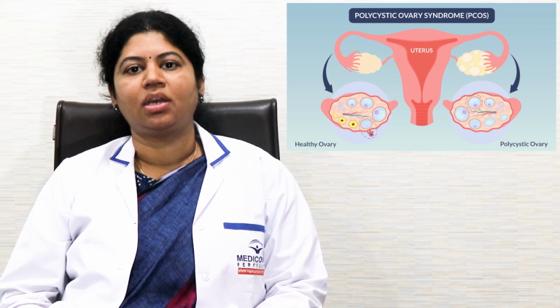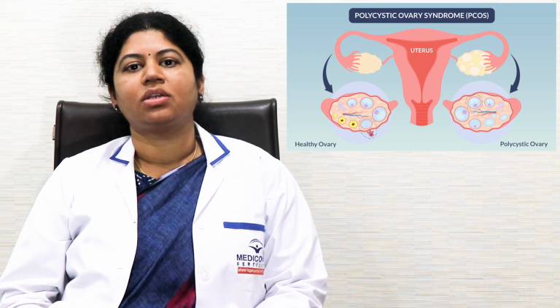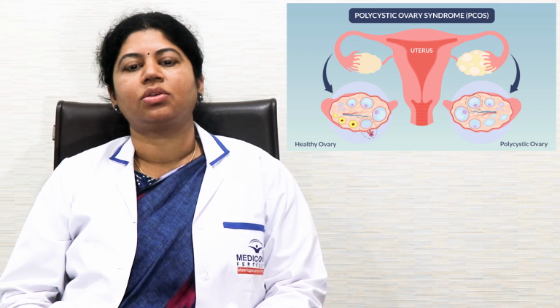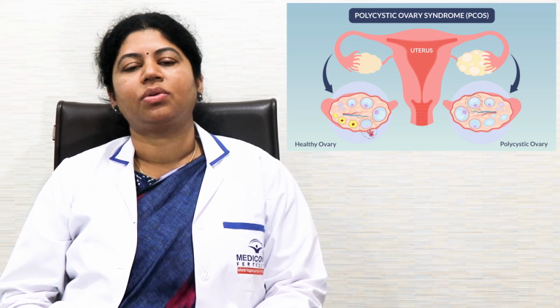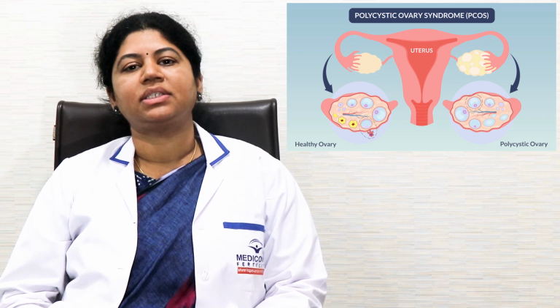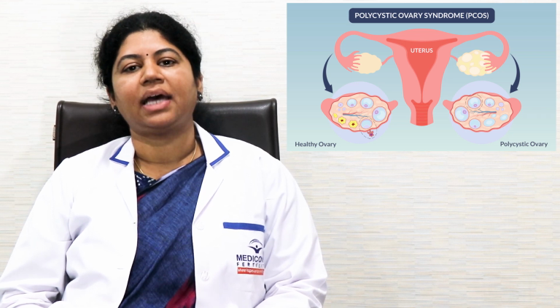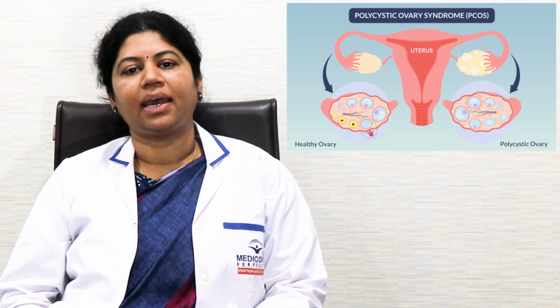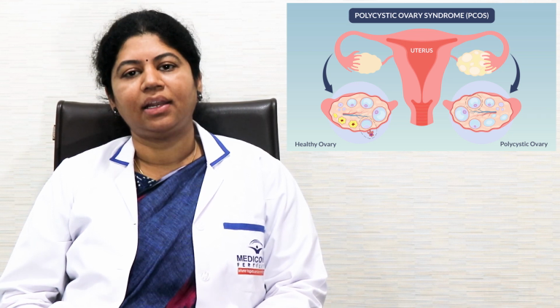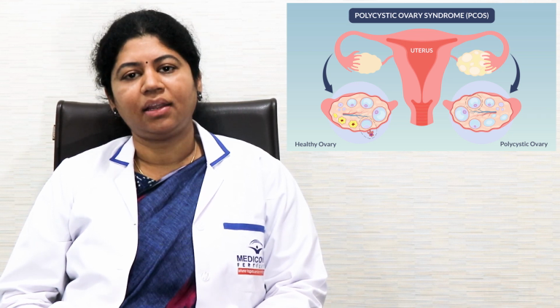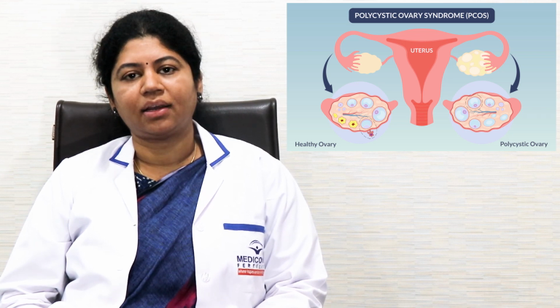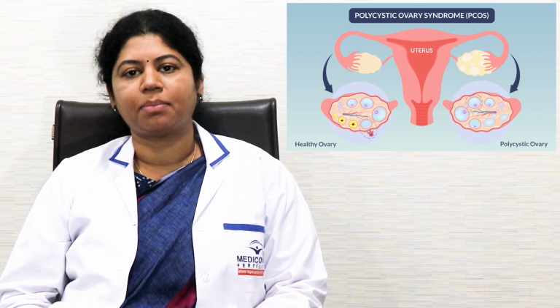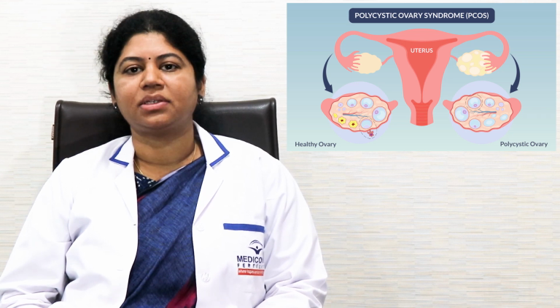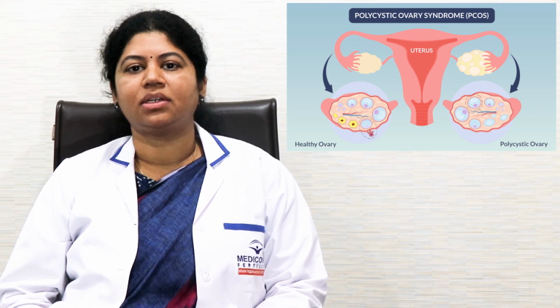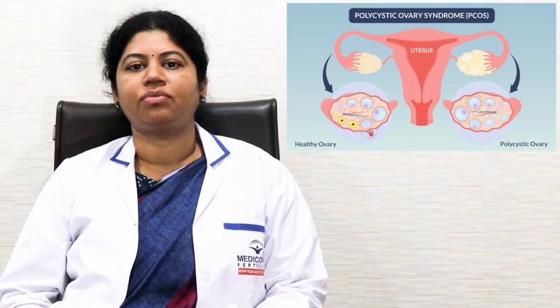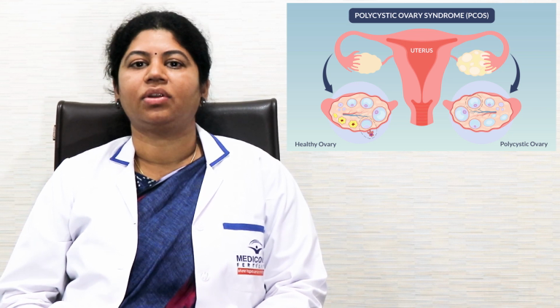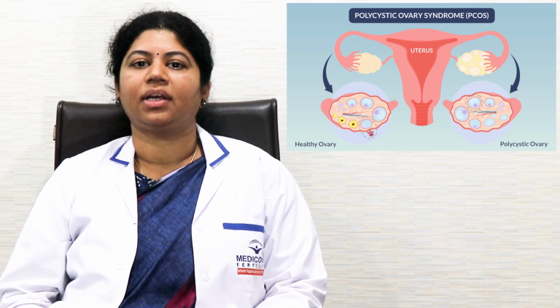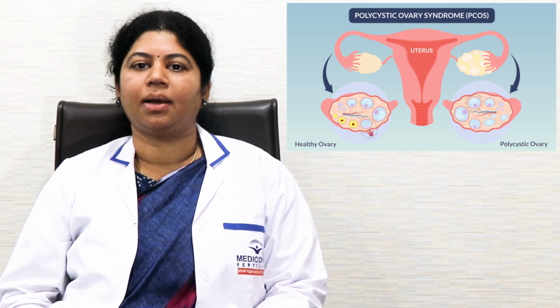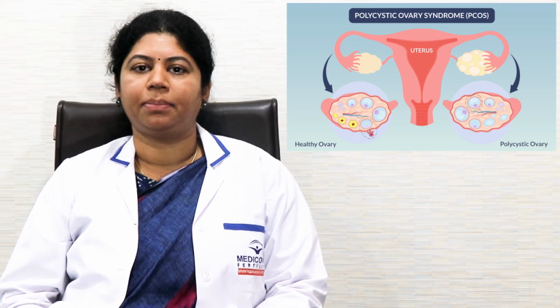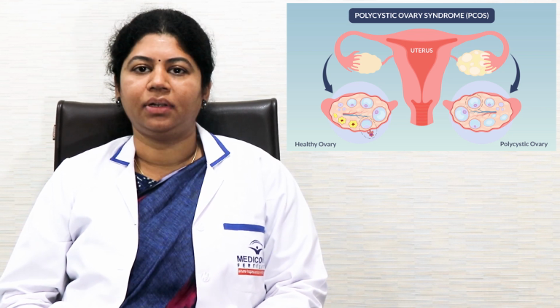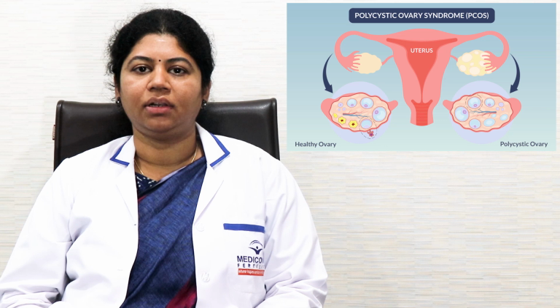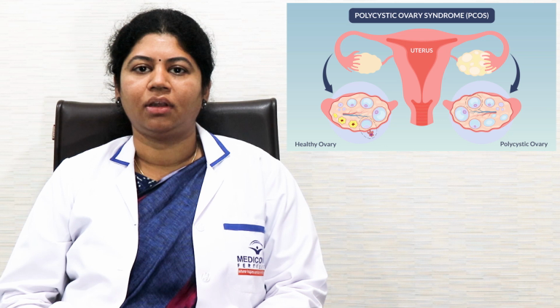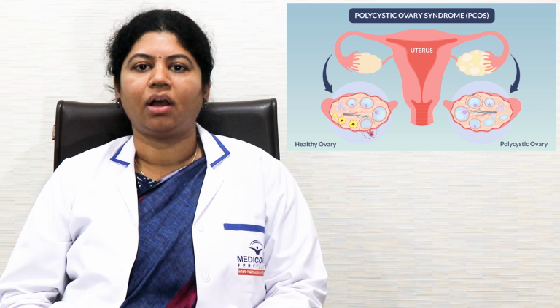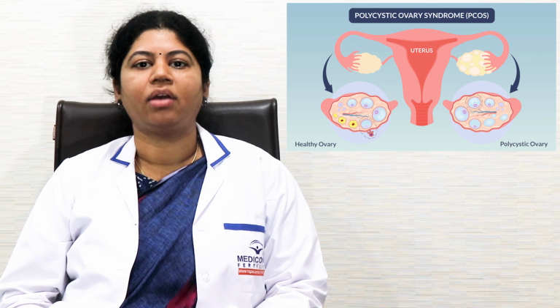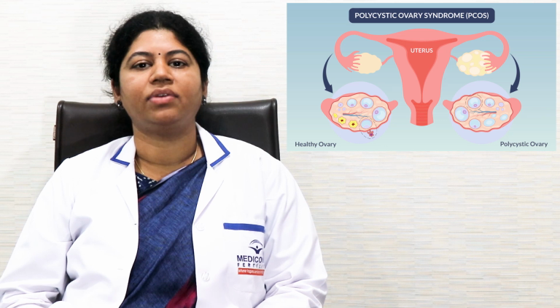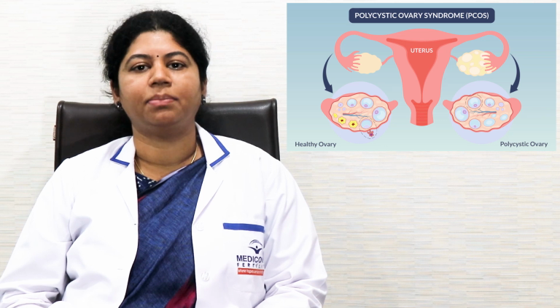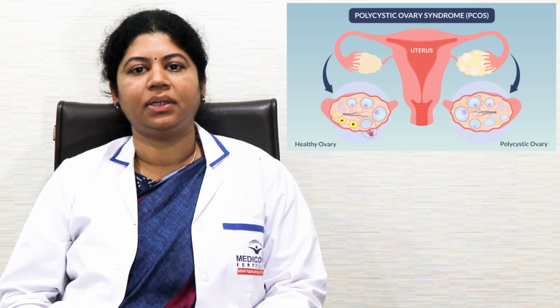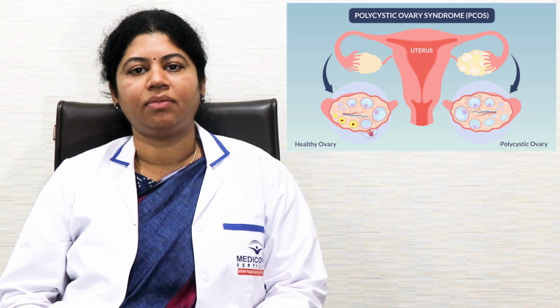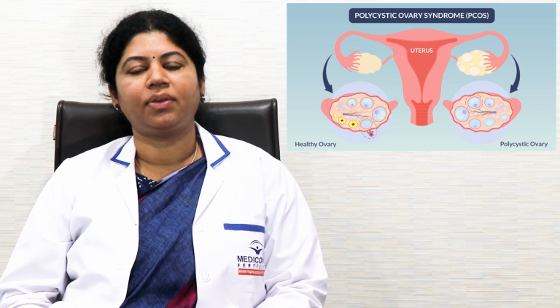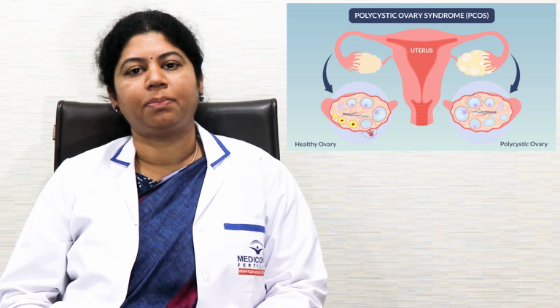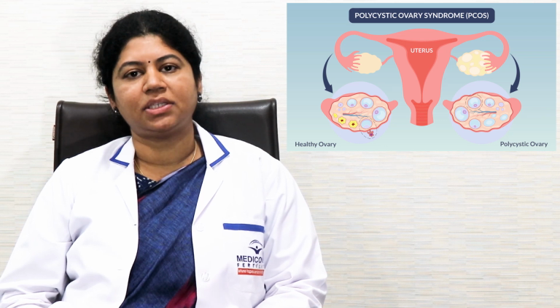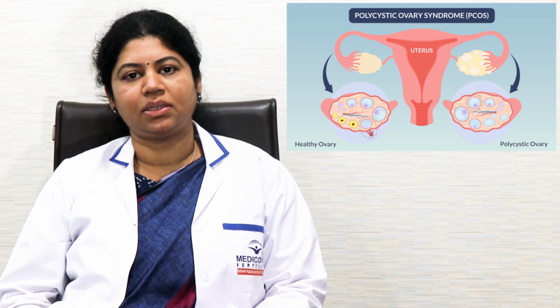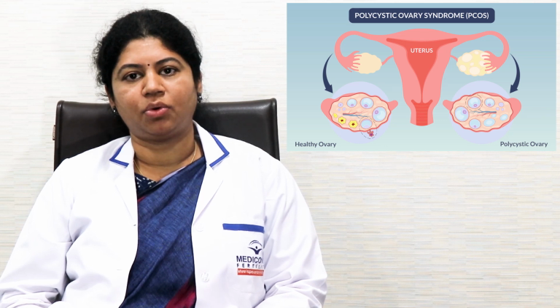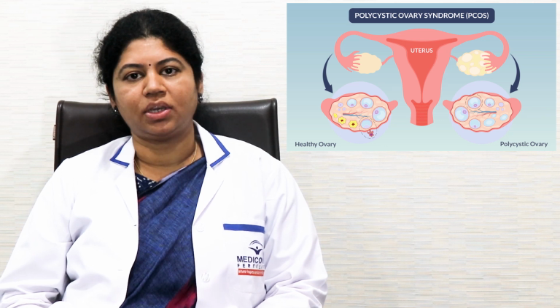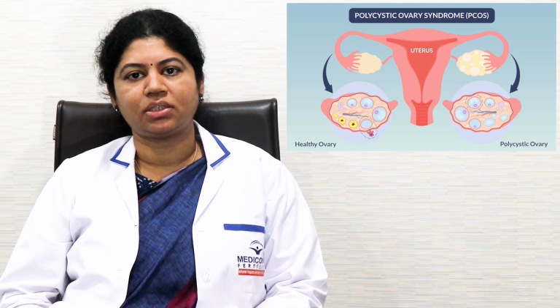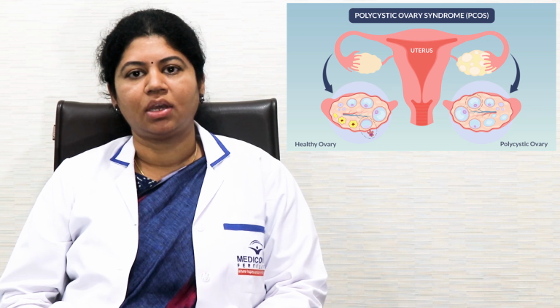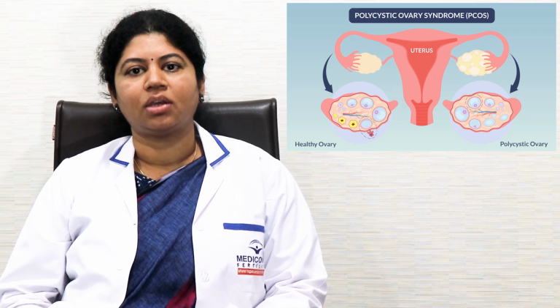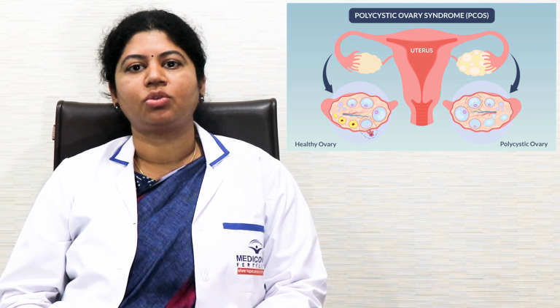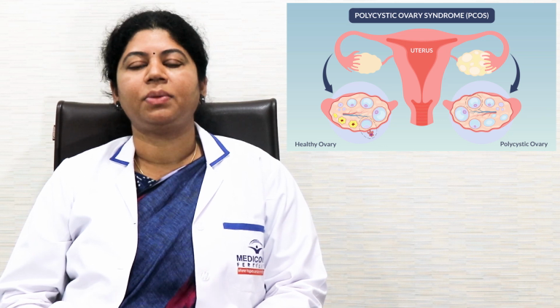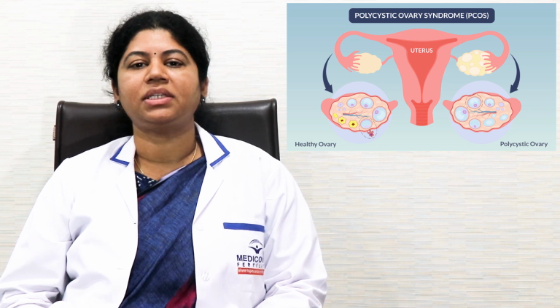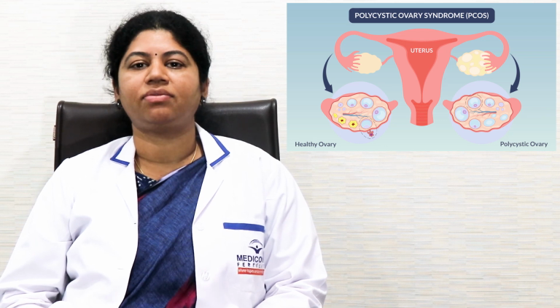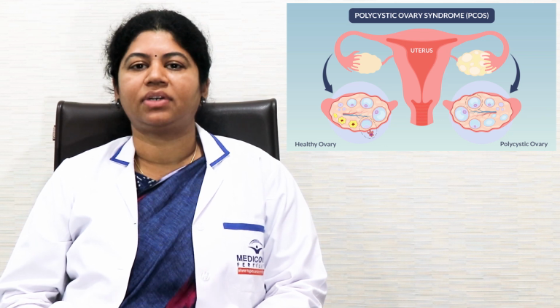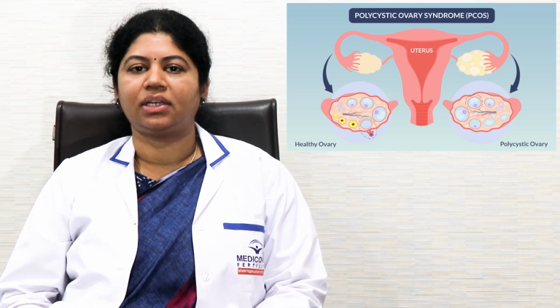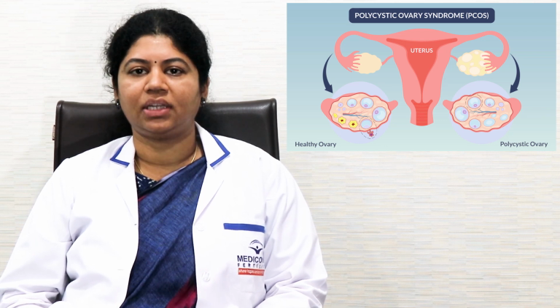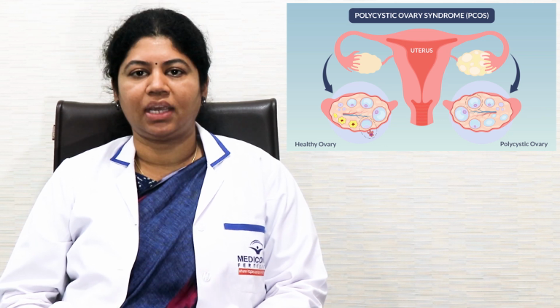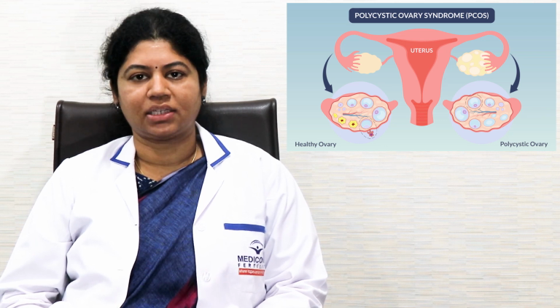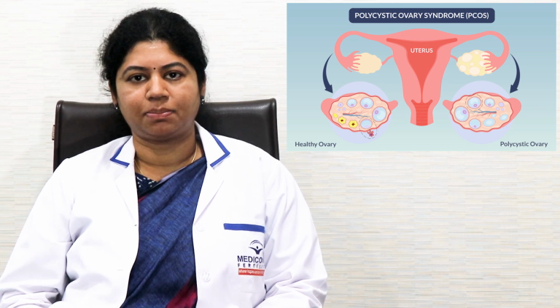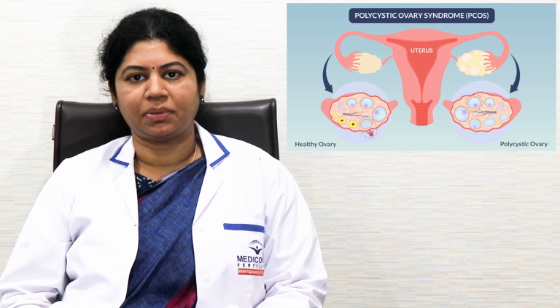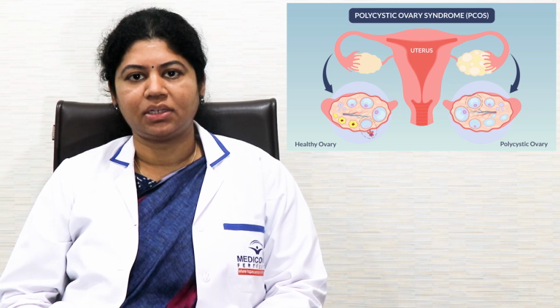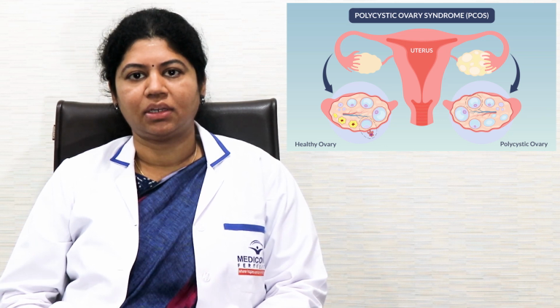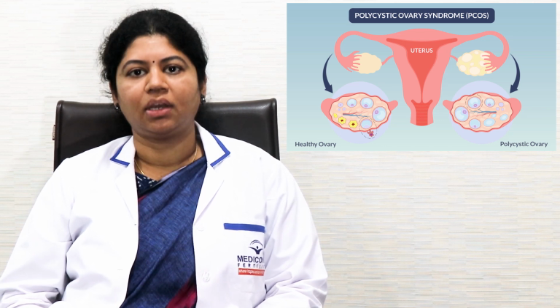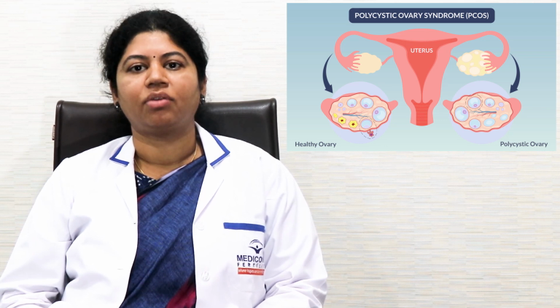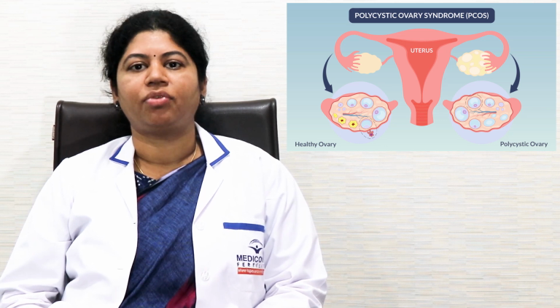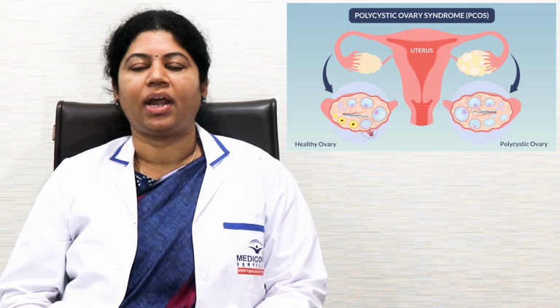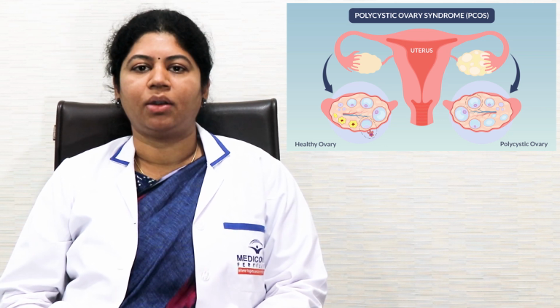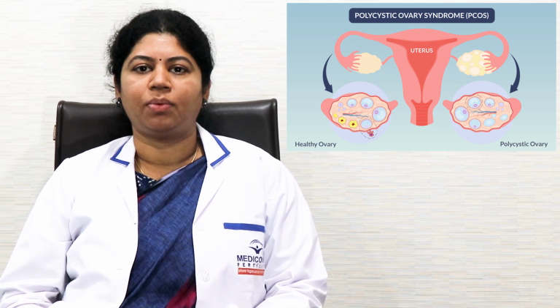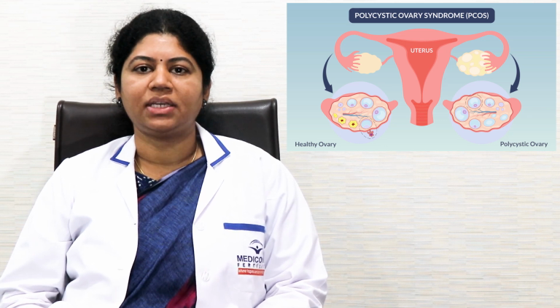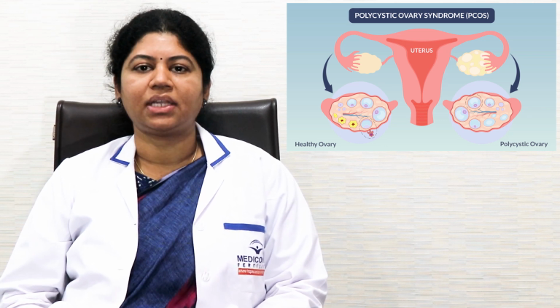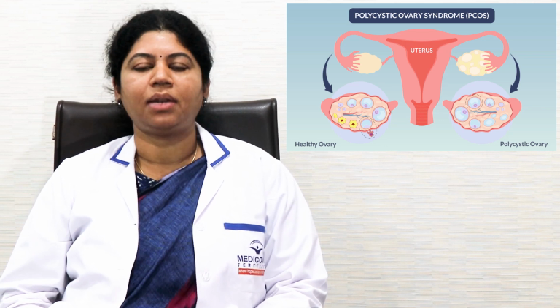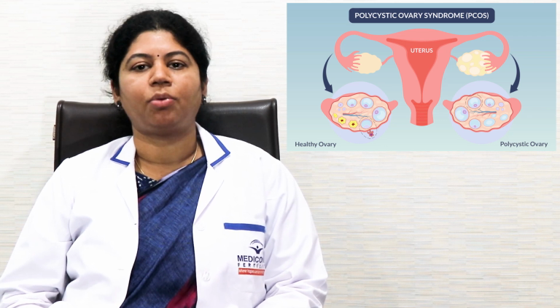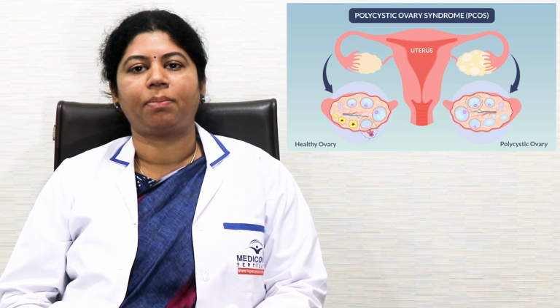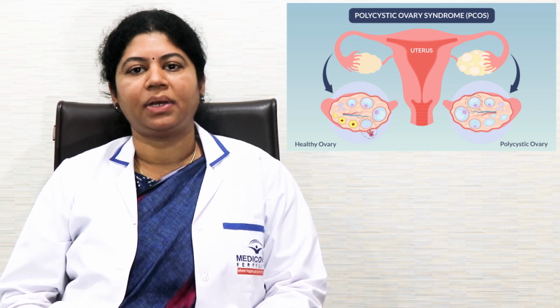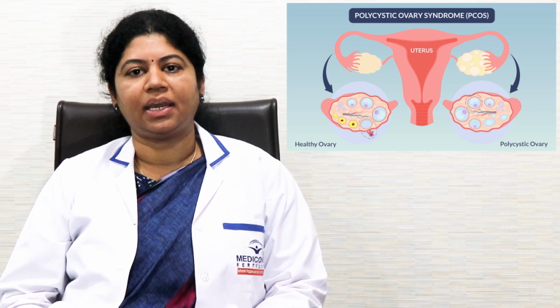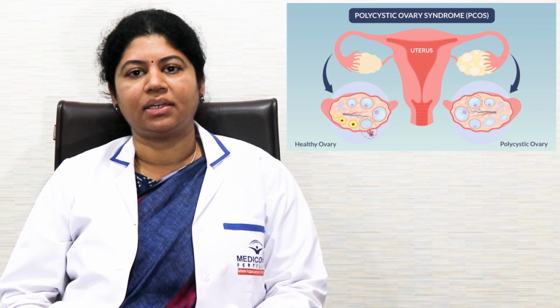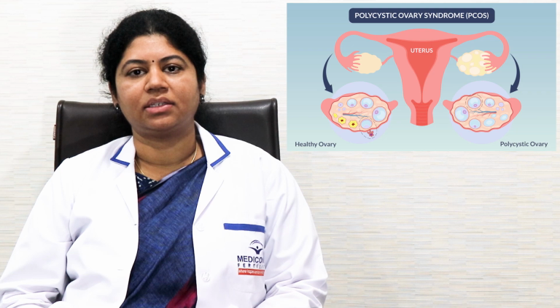So it is highly recommended for the couple or women with PCOS to meet a fertility expert for advice and proper guidance.